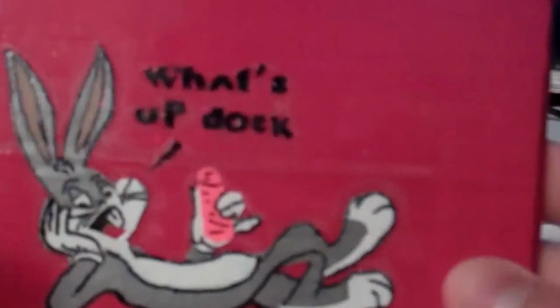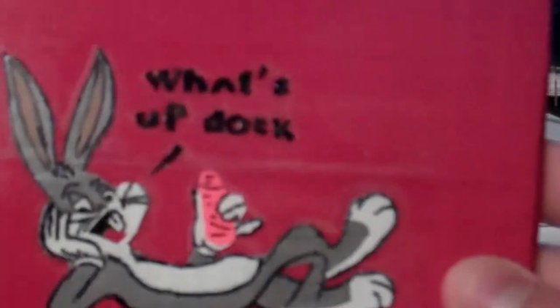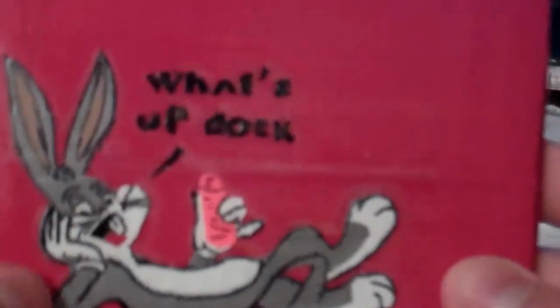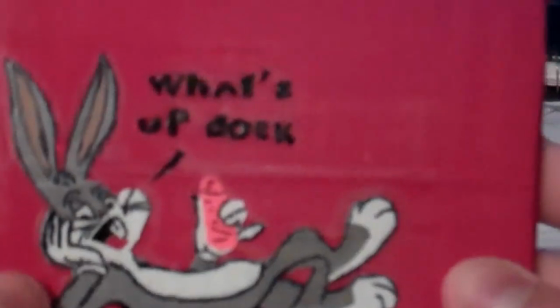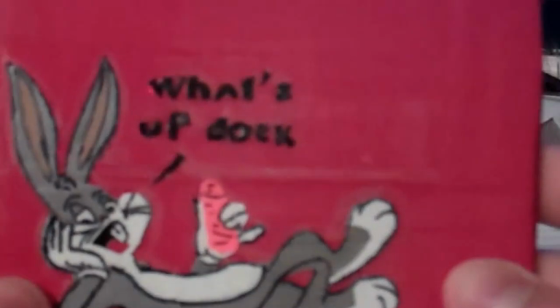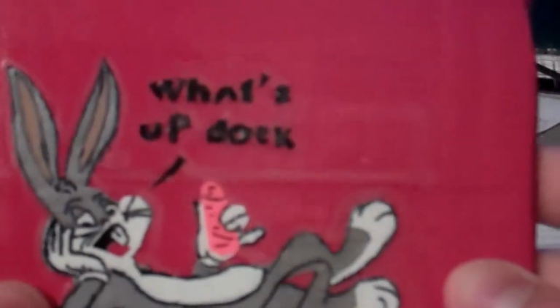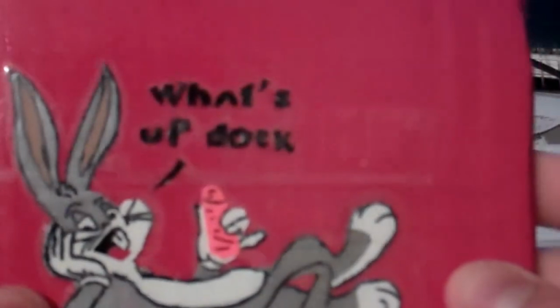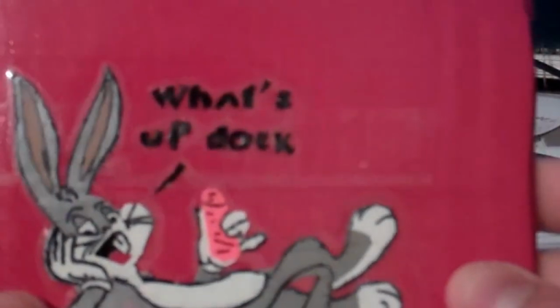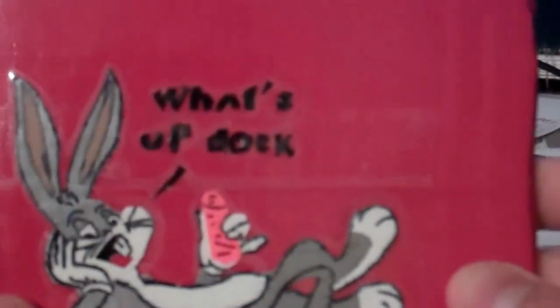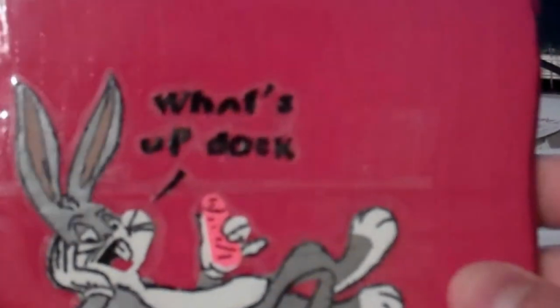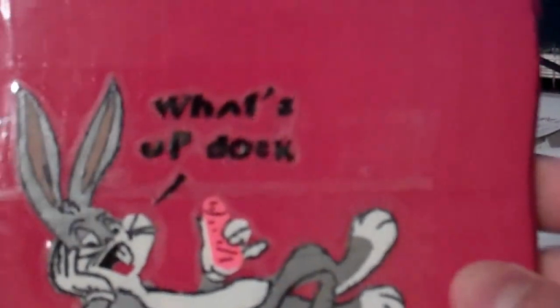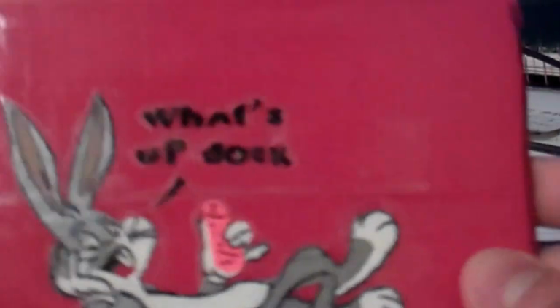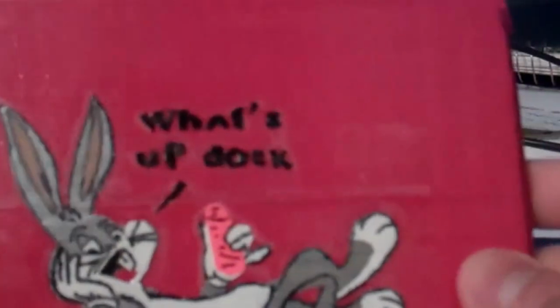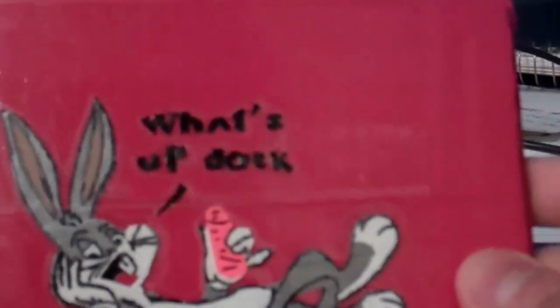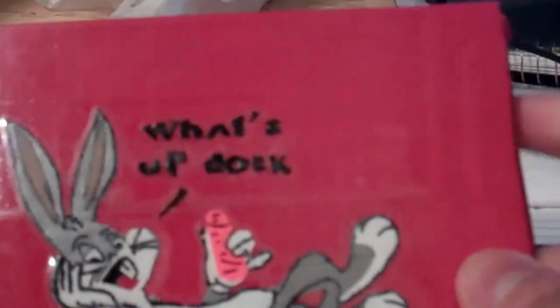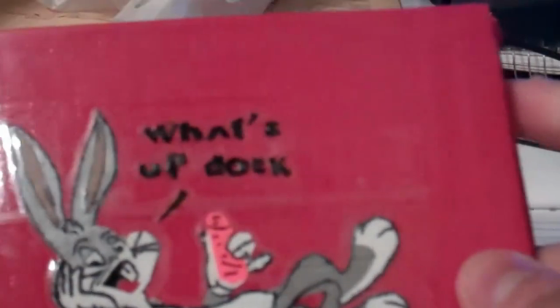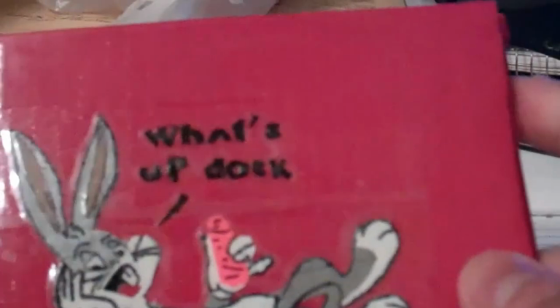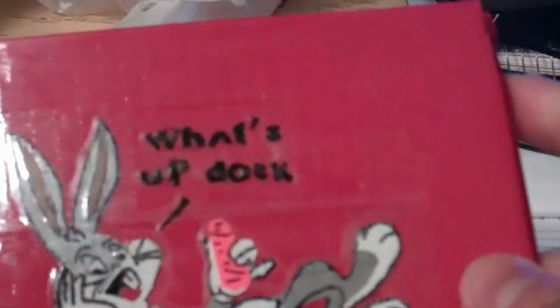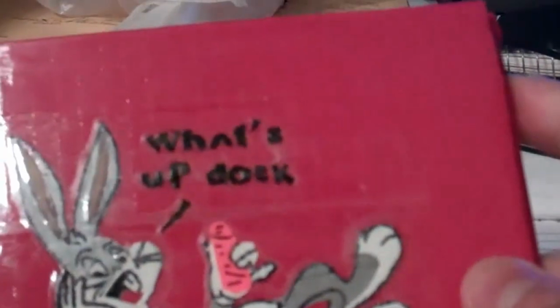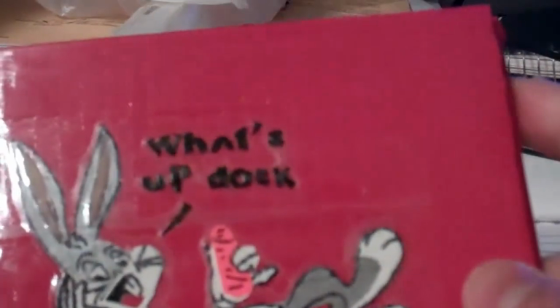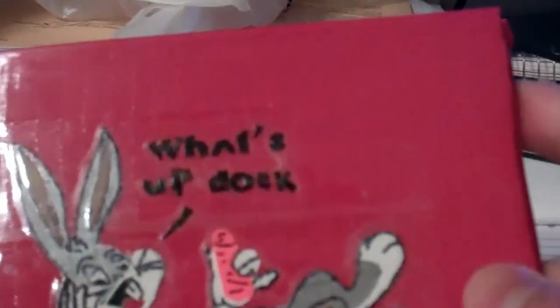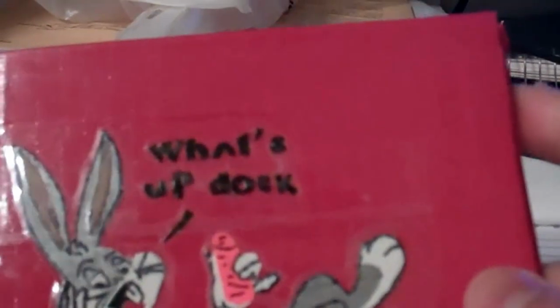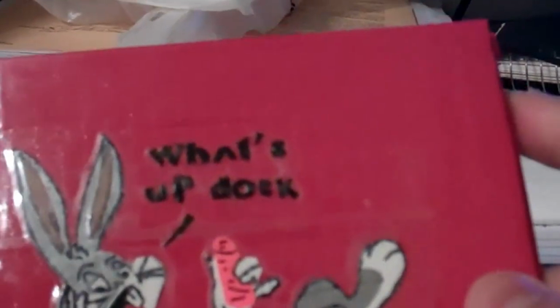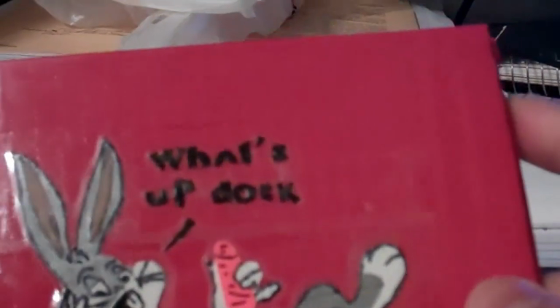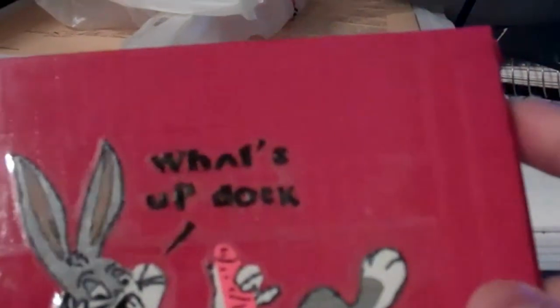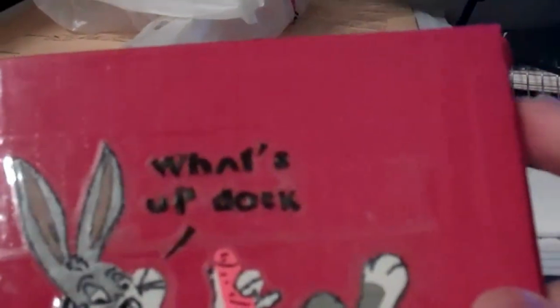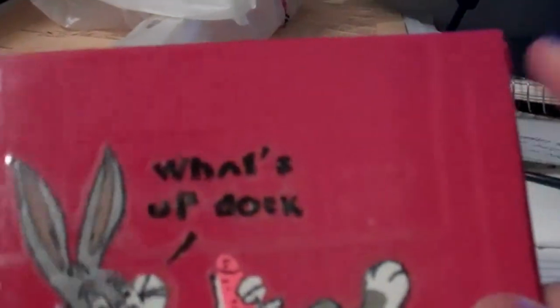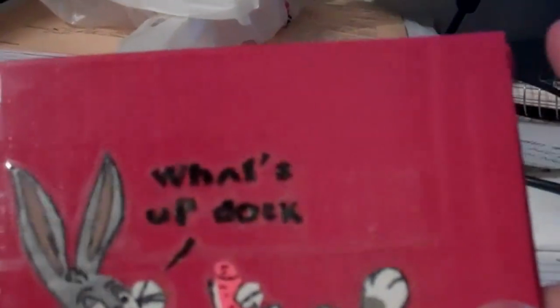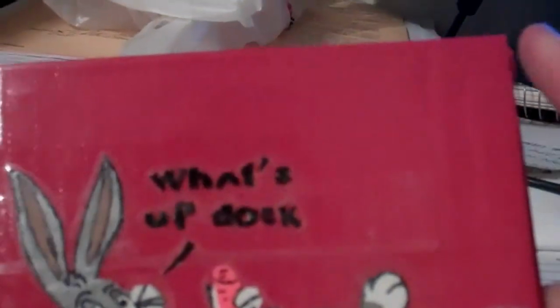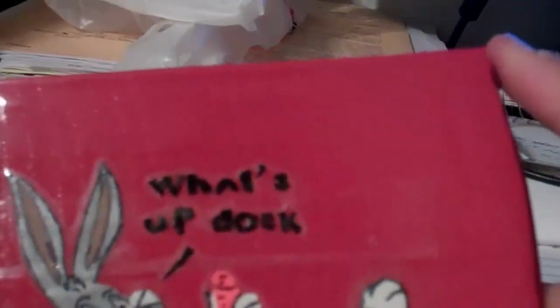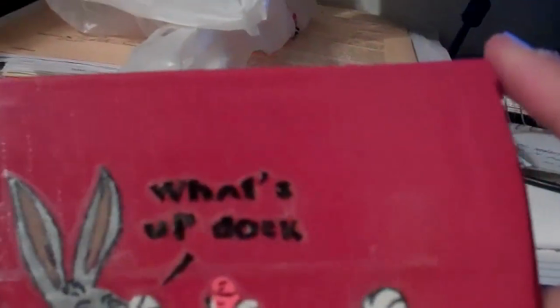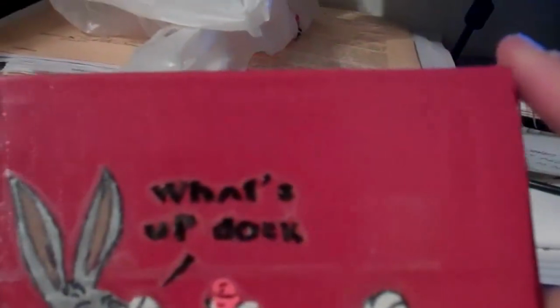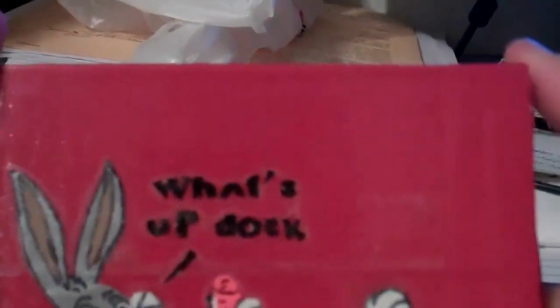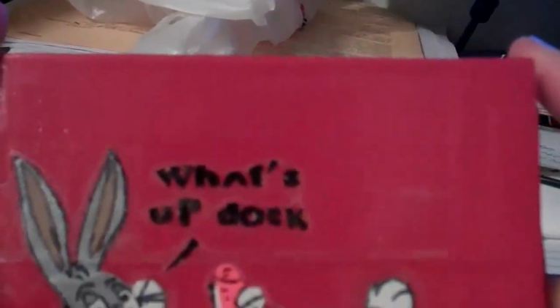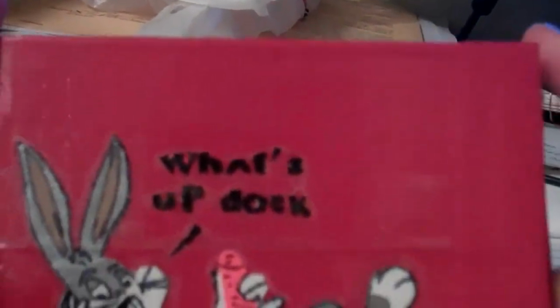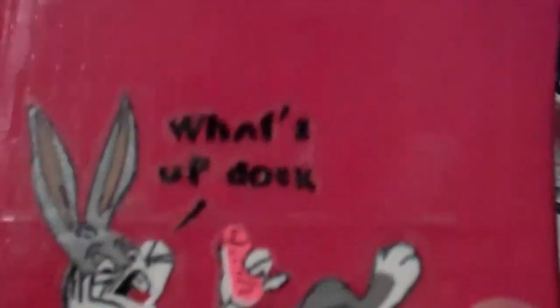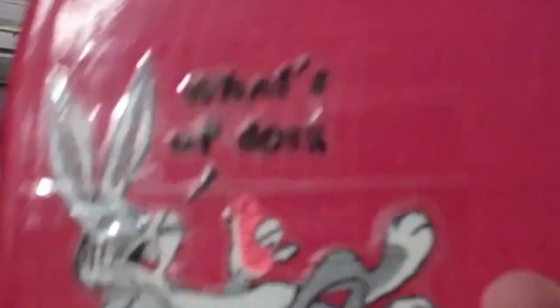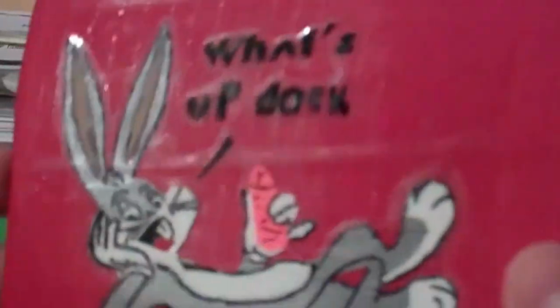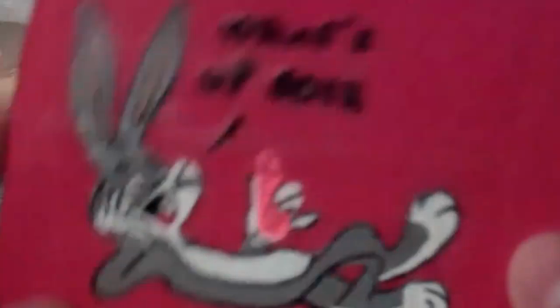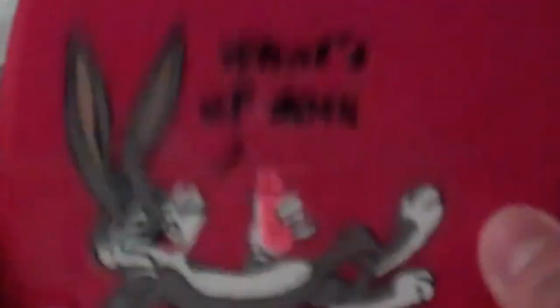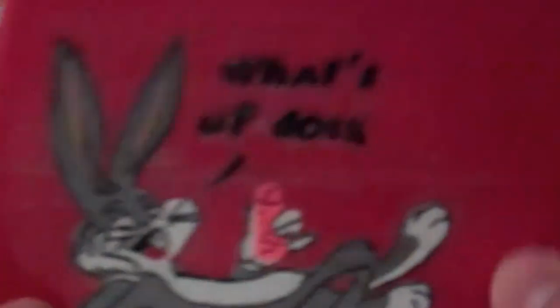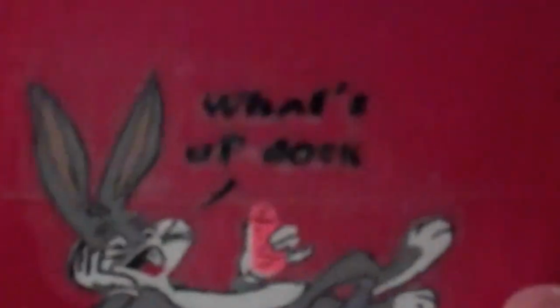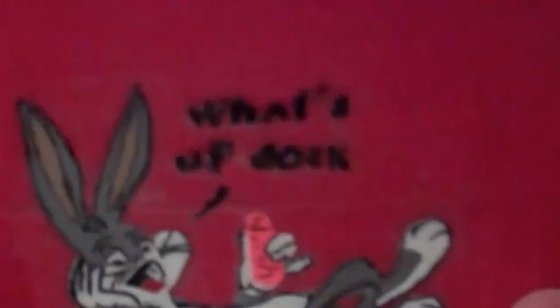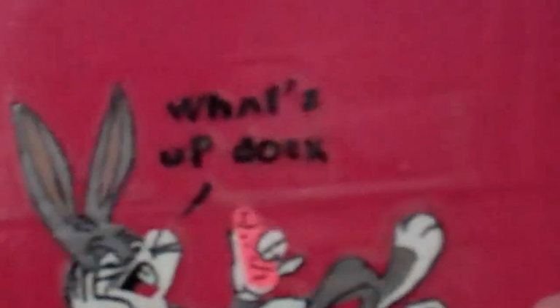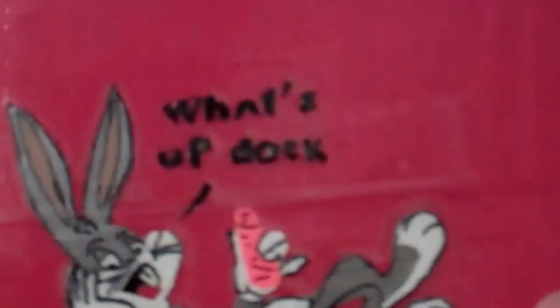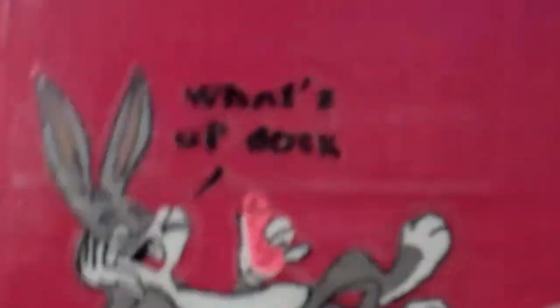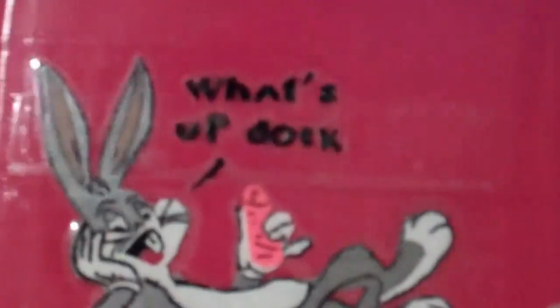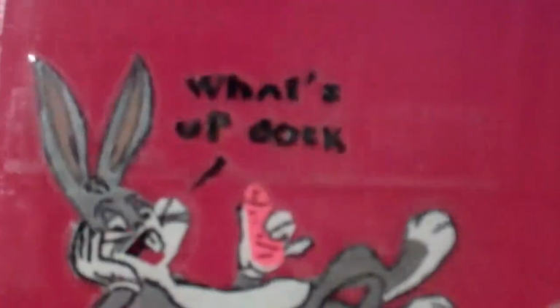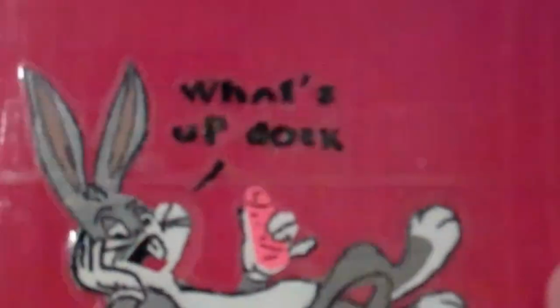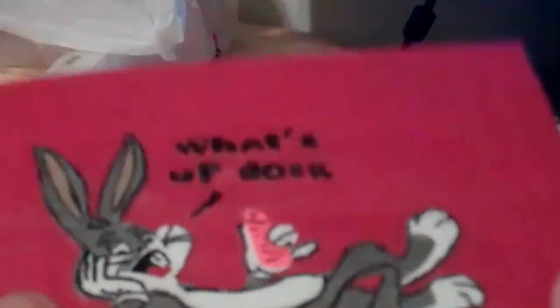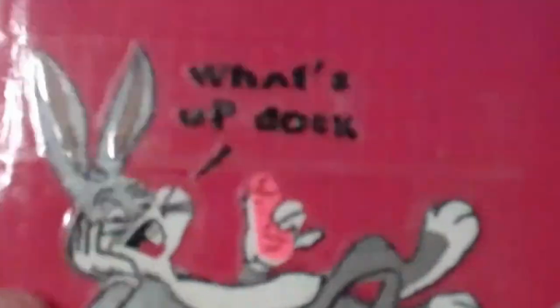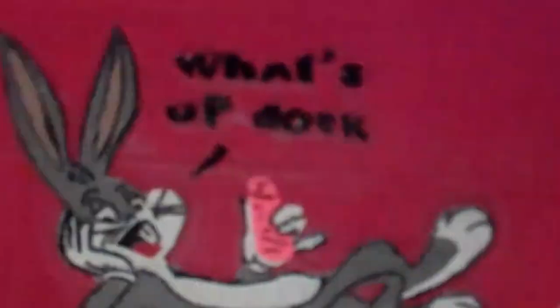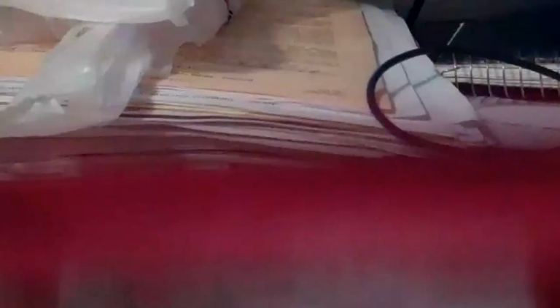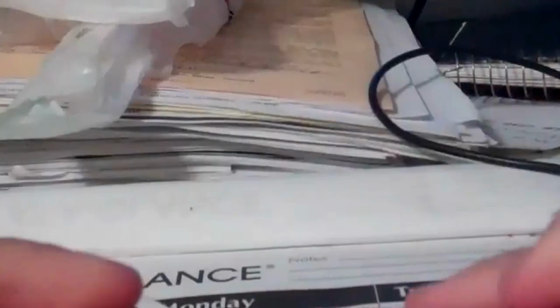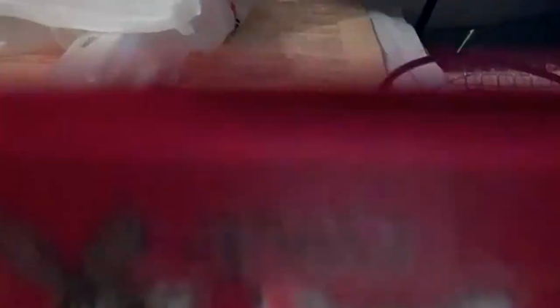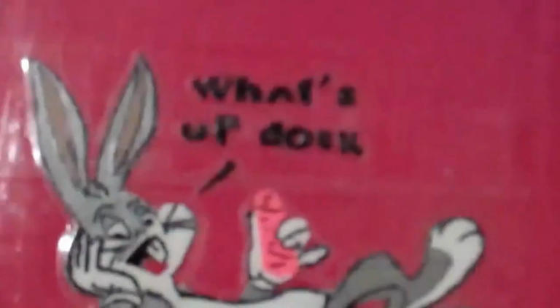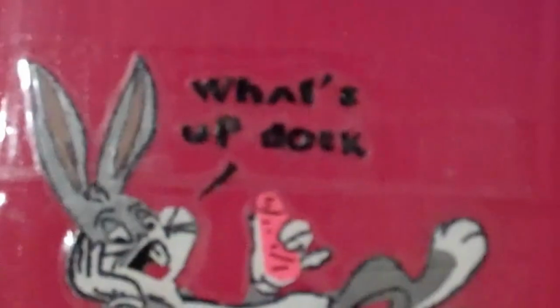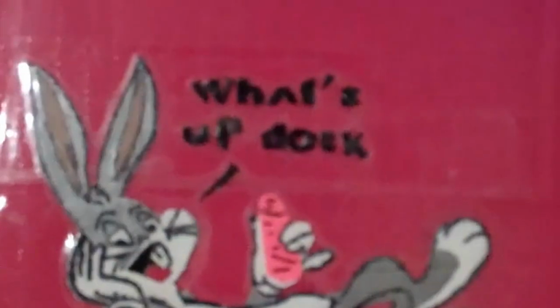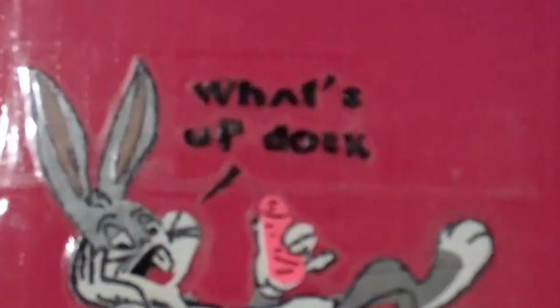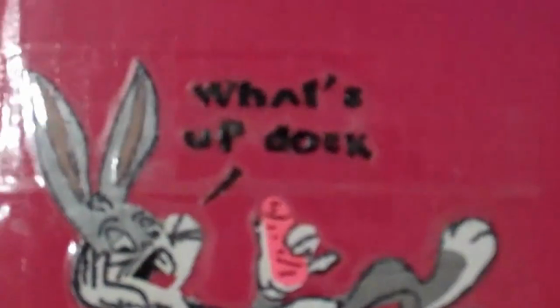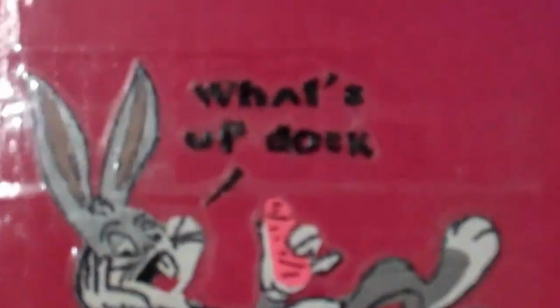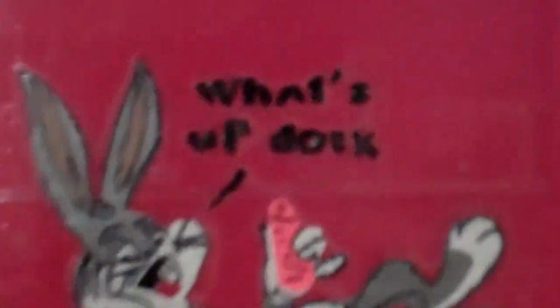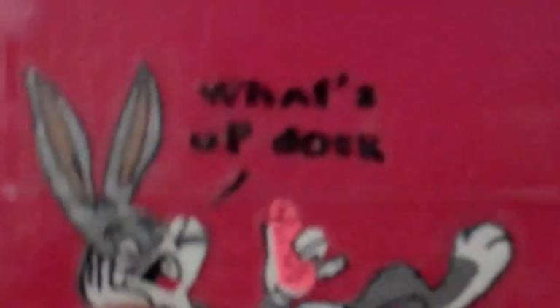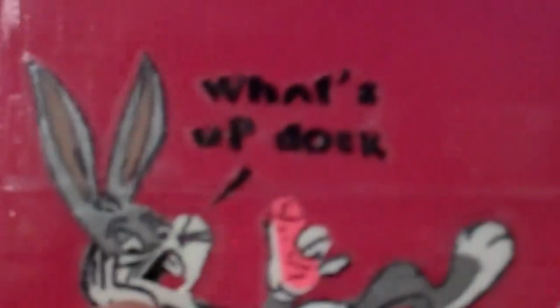Hi everybody, it's Hennything Duct Tape. Today I have a wallet for Duct Tape's fifth contest. It's a Looney Tunes wallet.